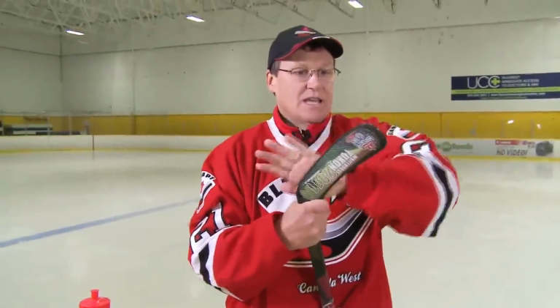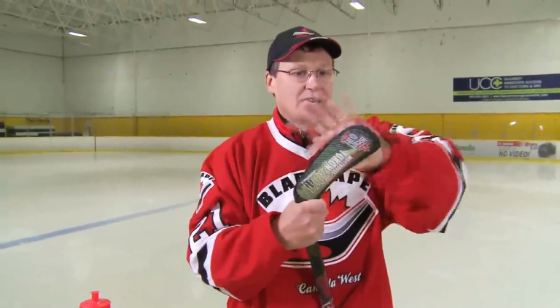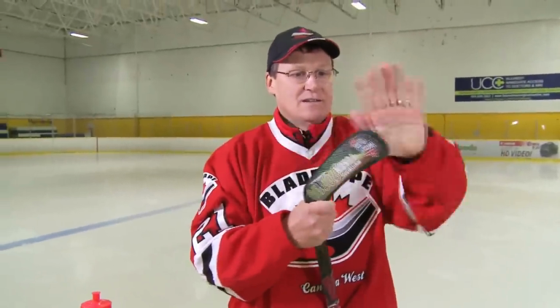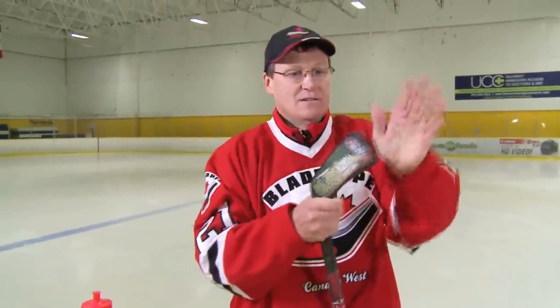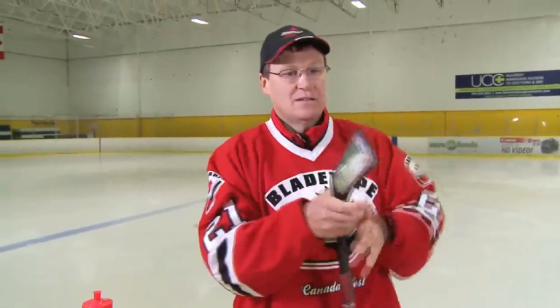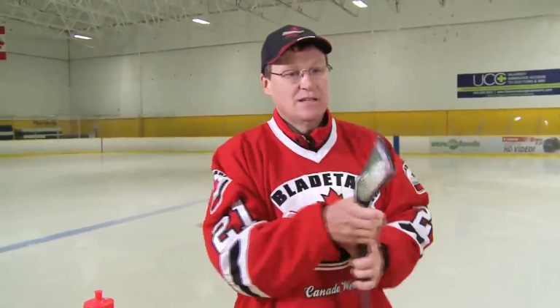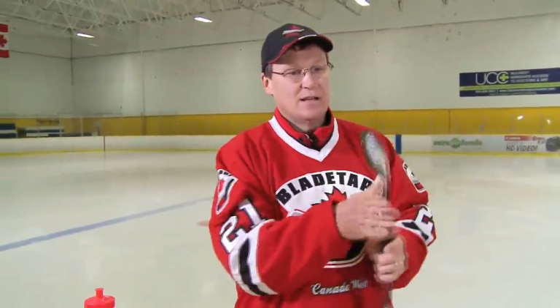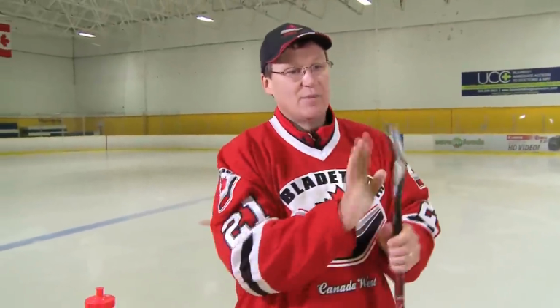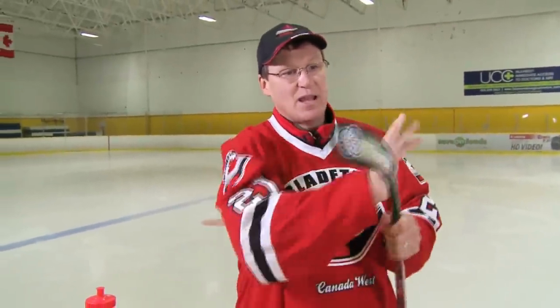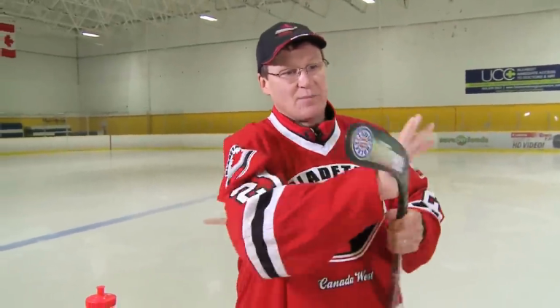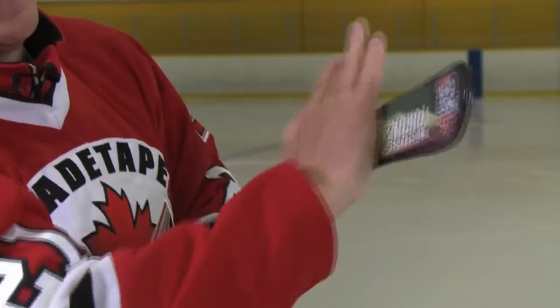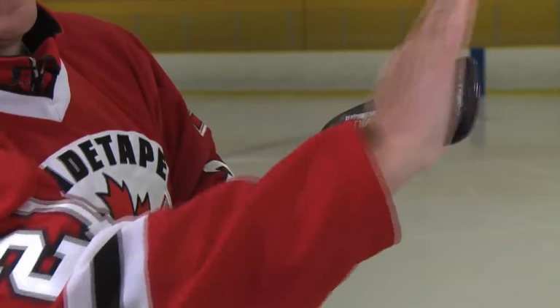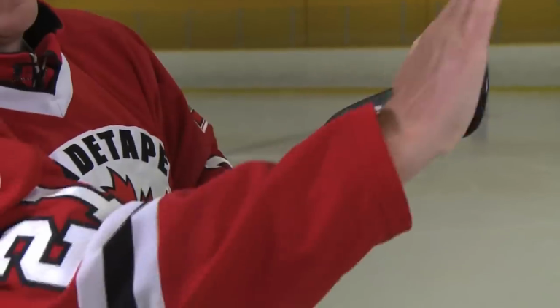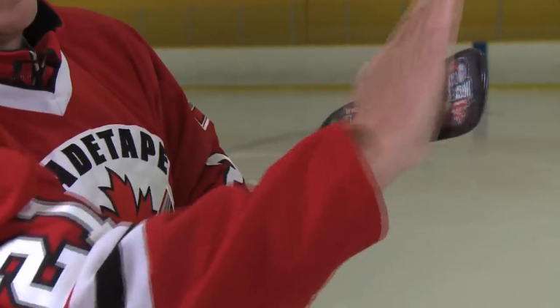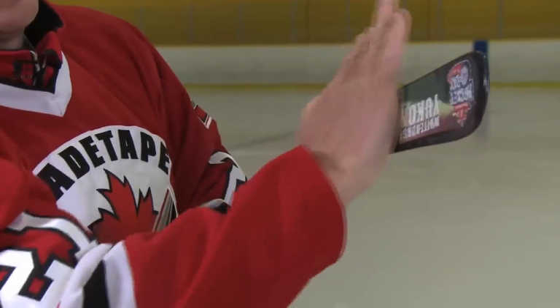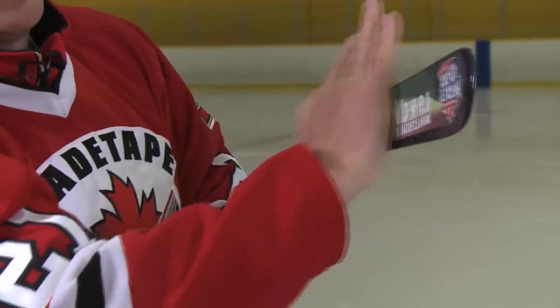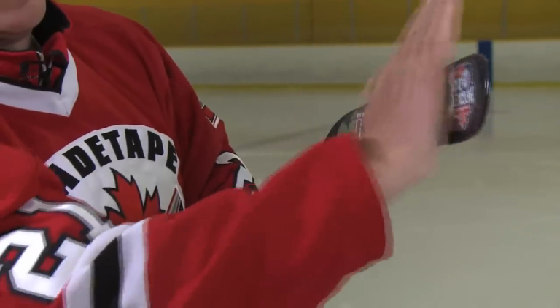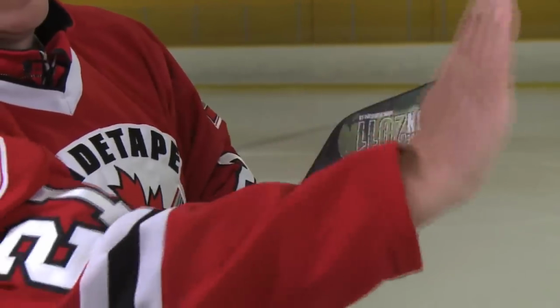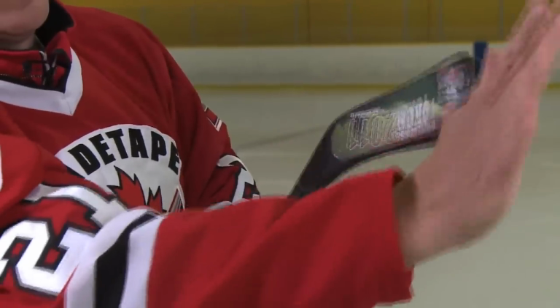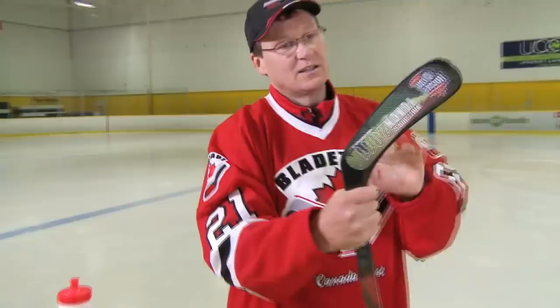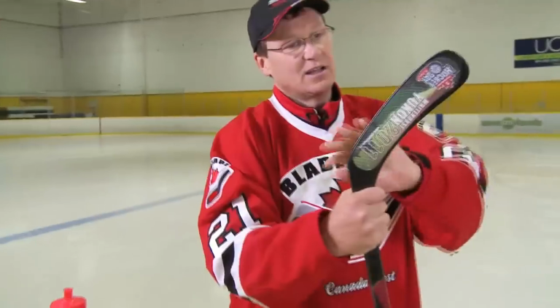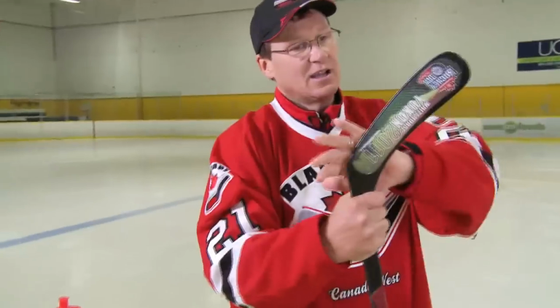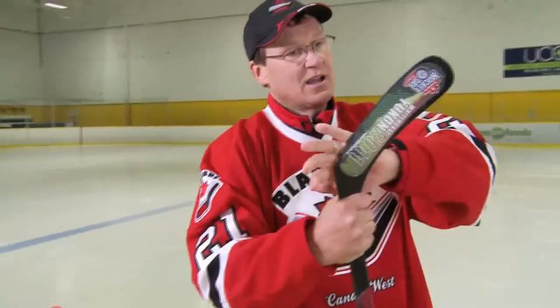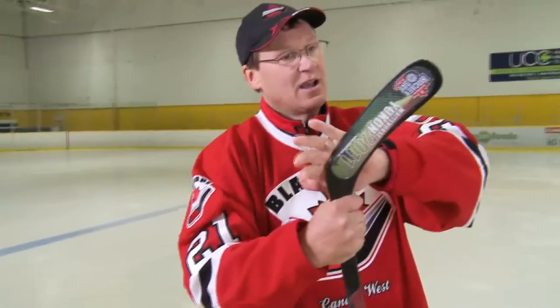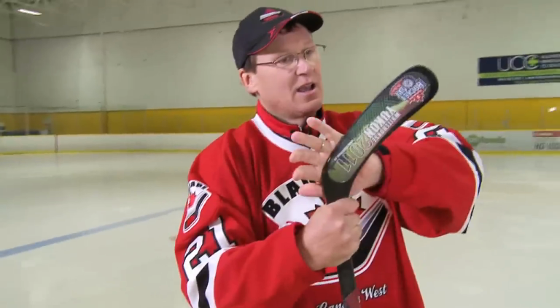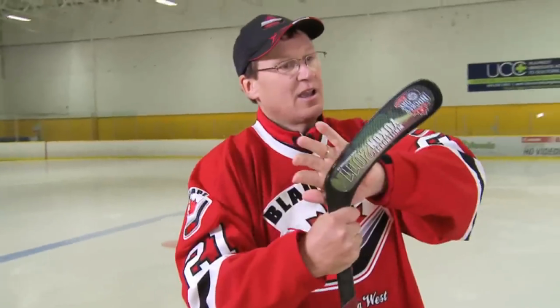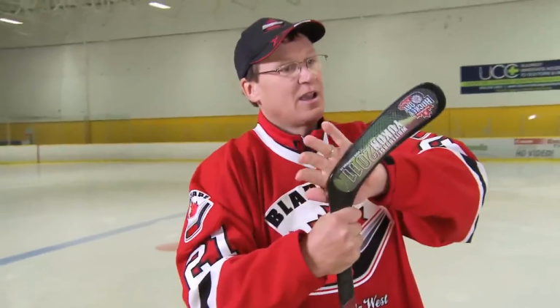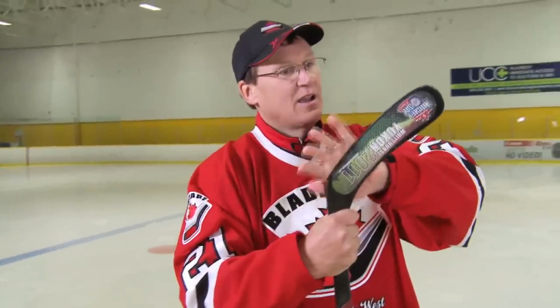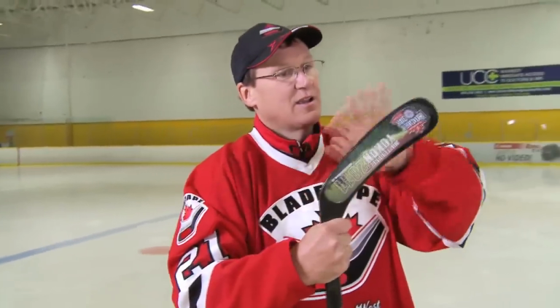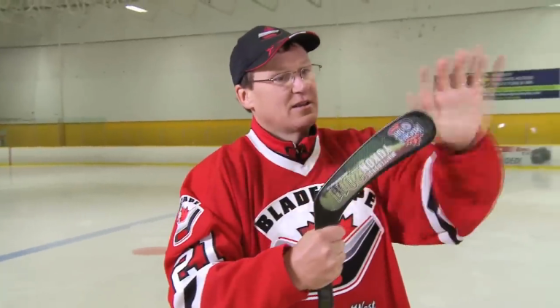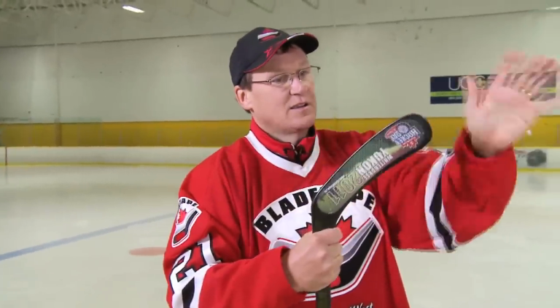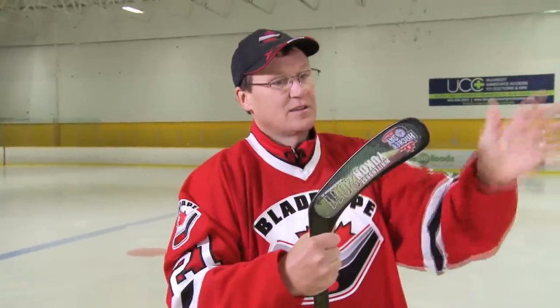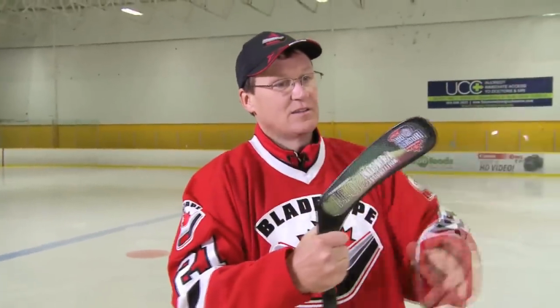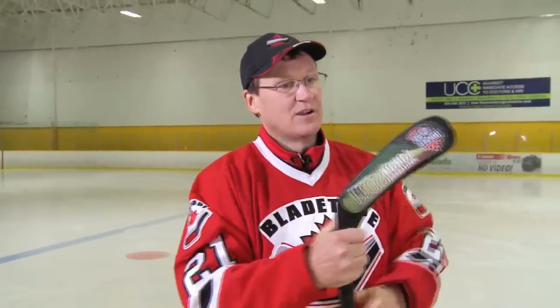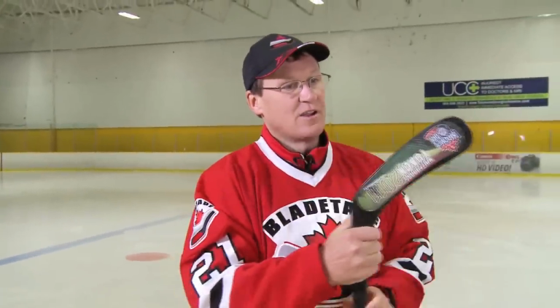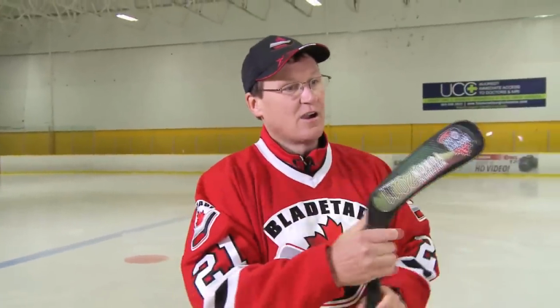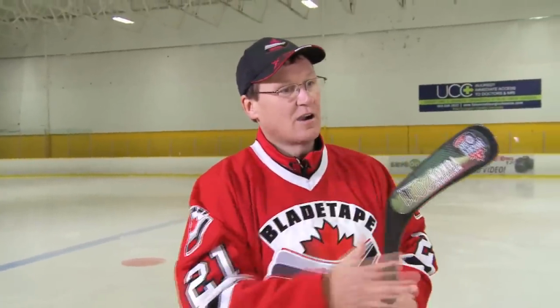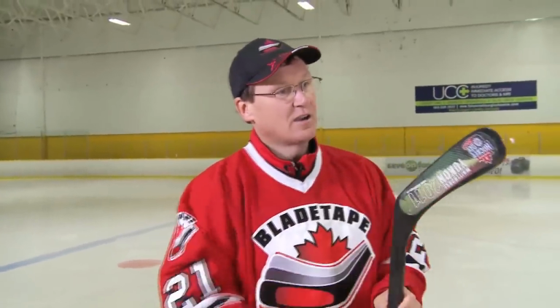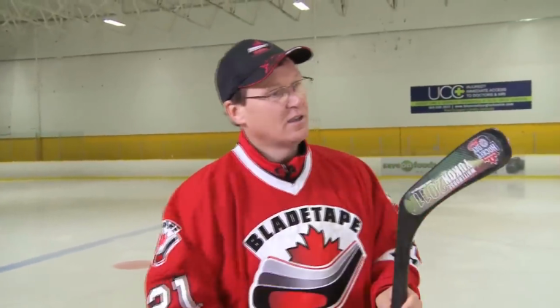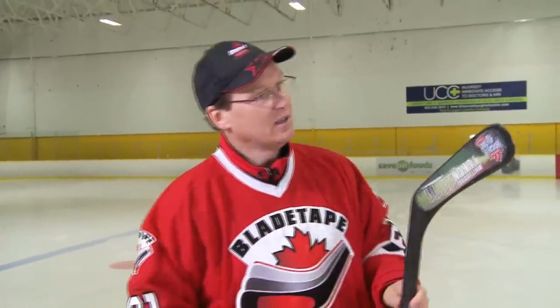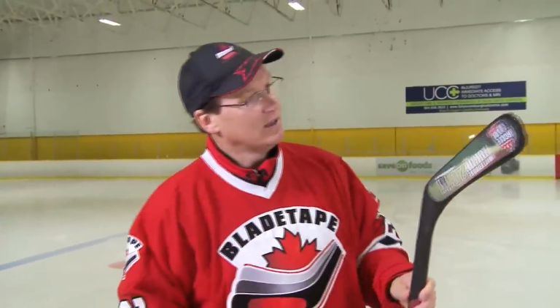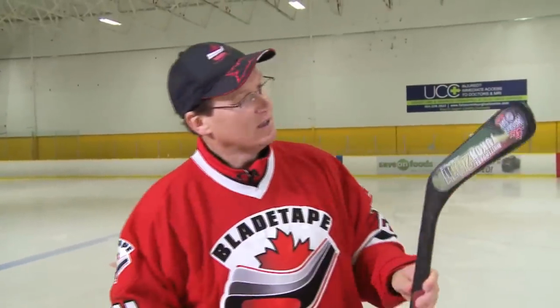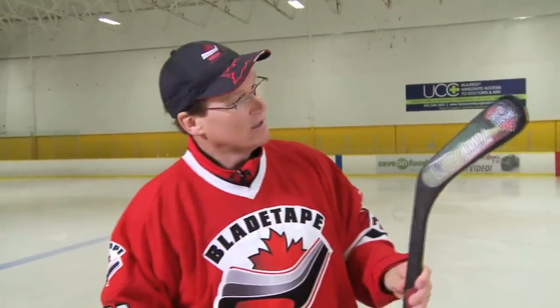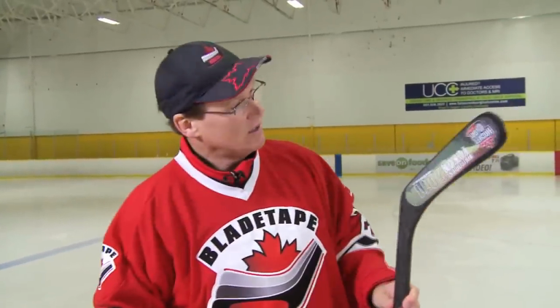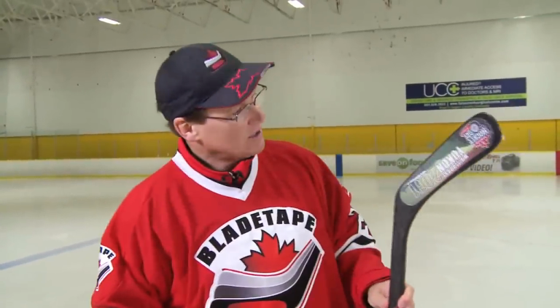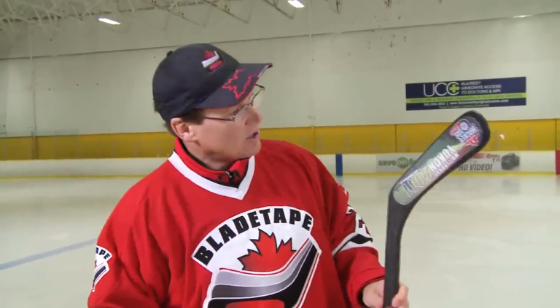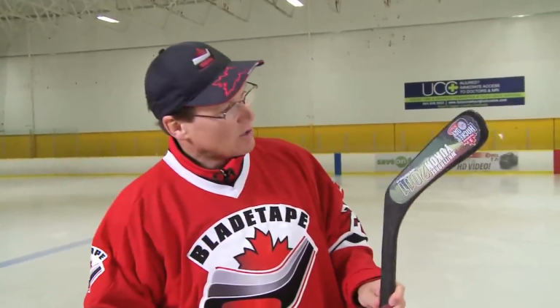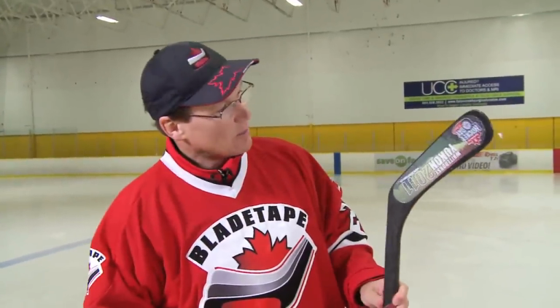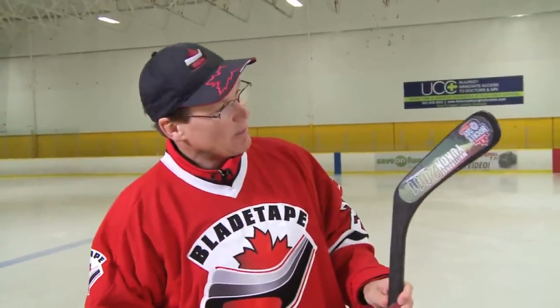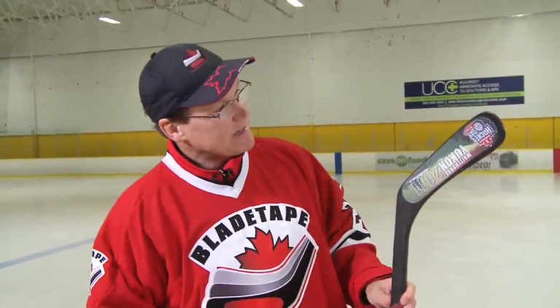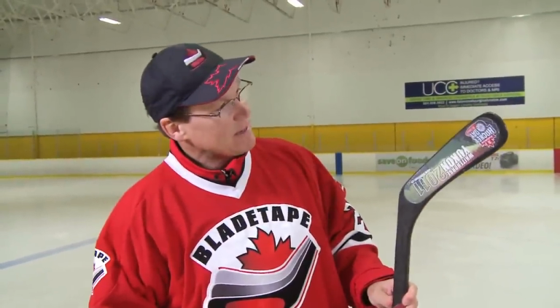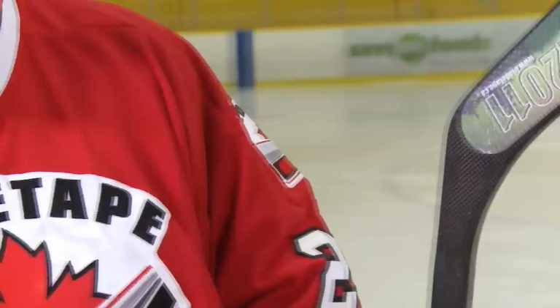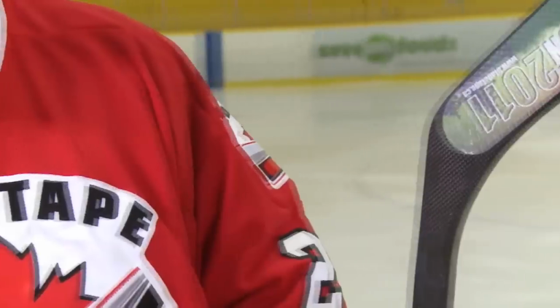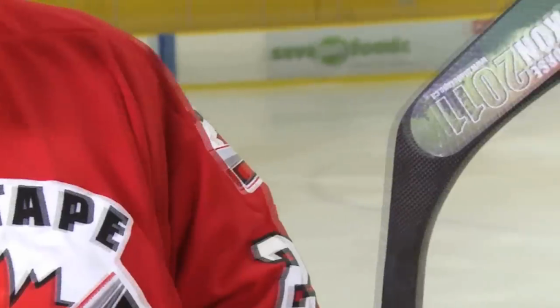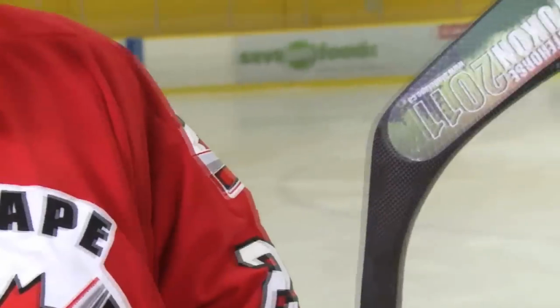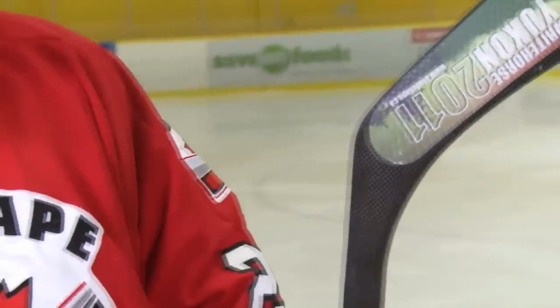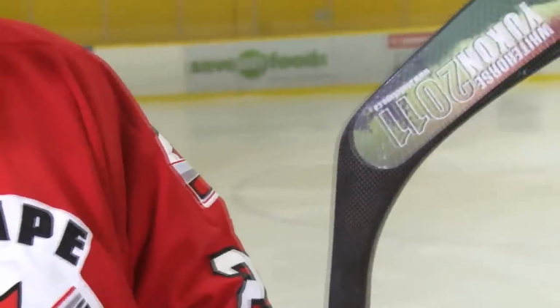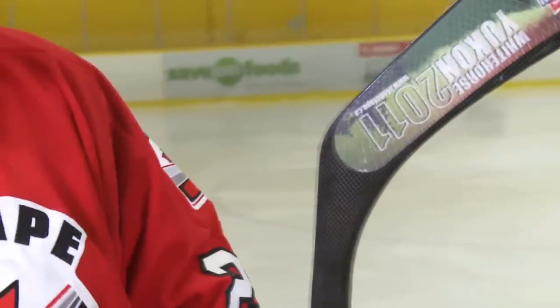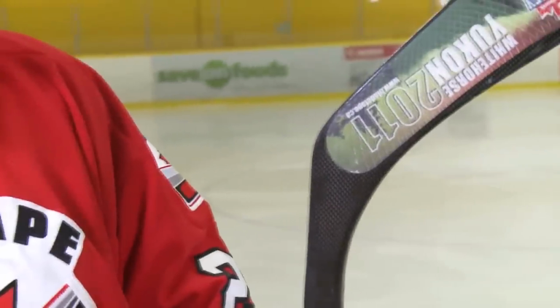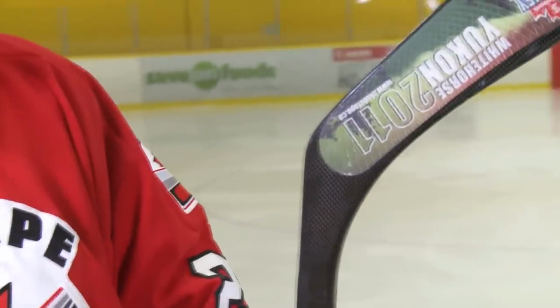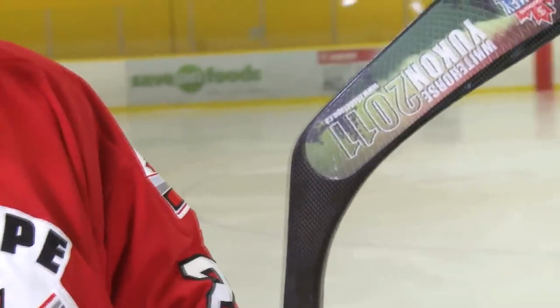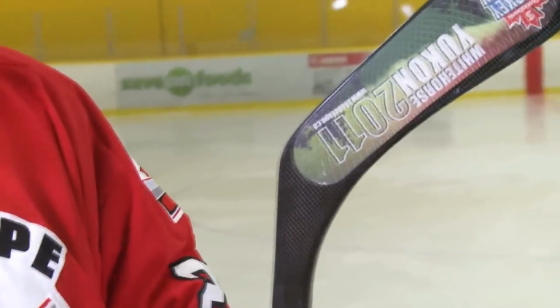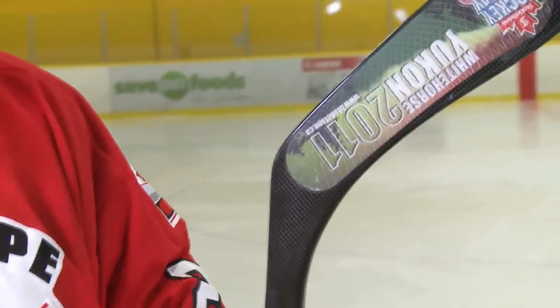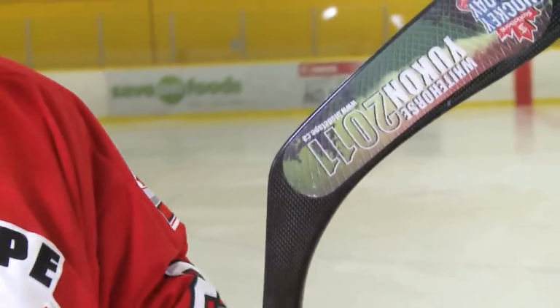Again, a little bit of pressing on it. There you are. Good to go. Your blade tape is installed. You're ready to hit the ice.